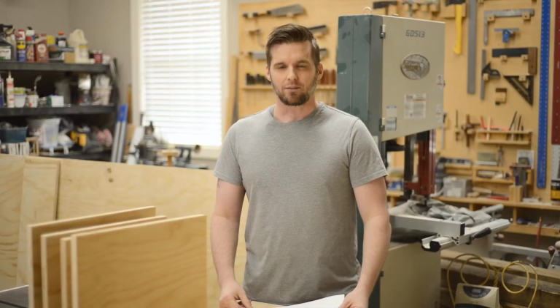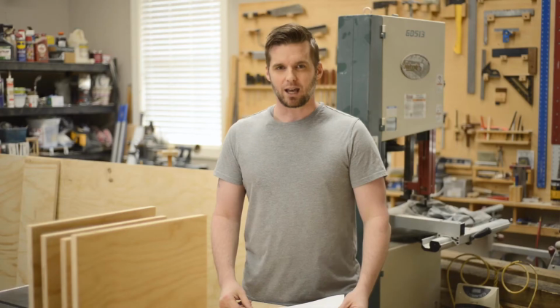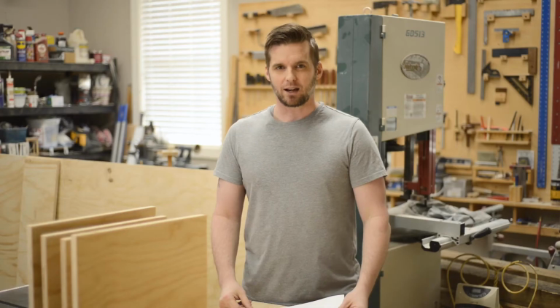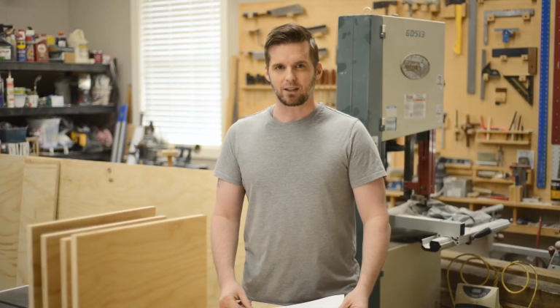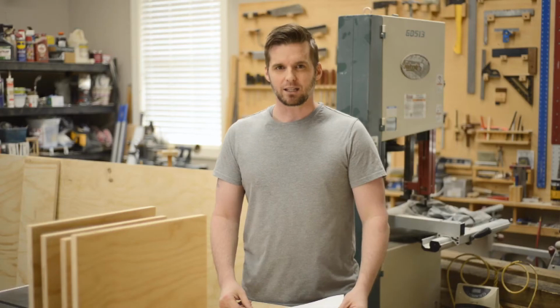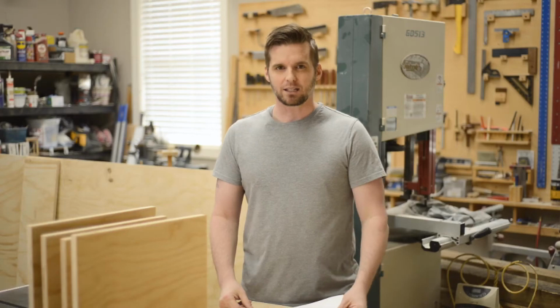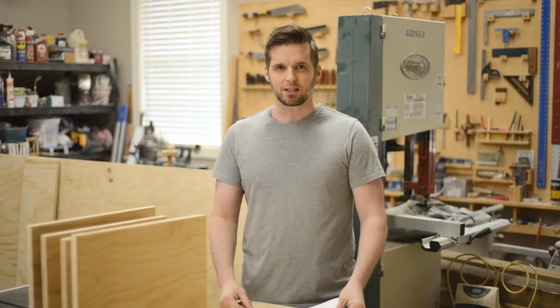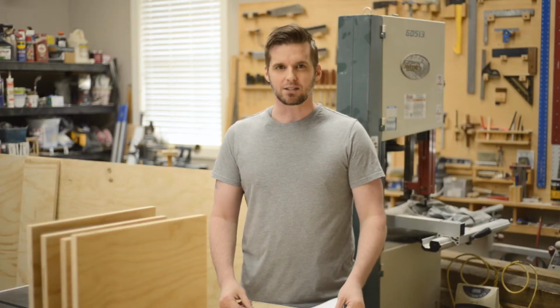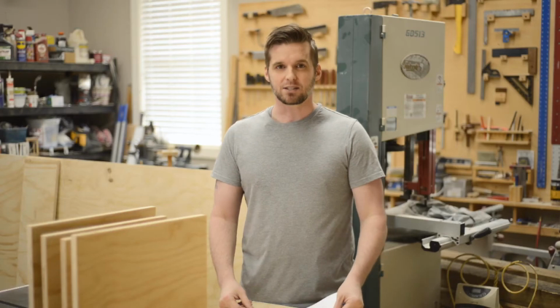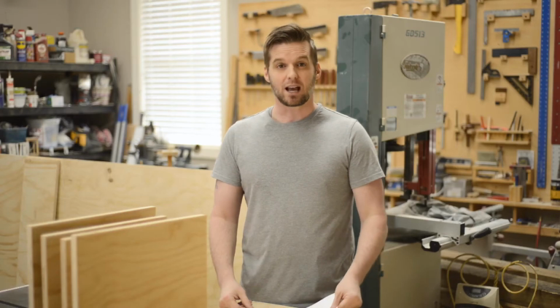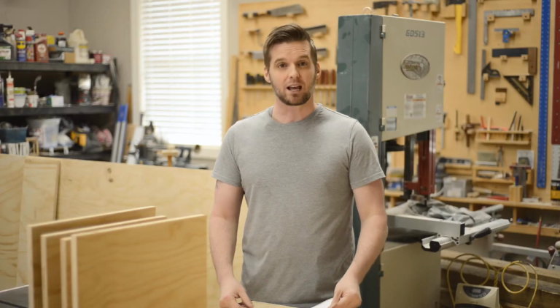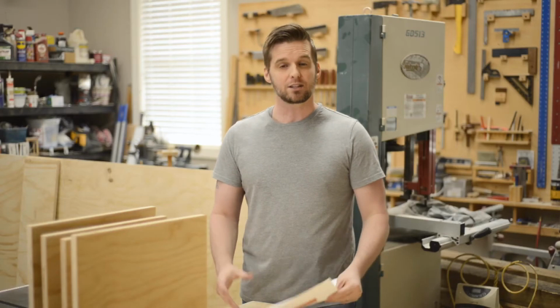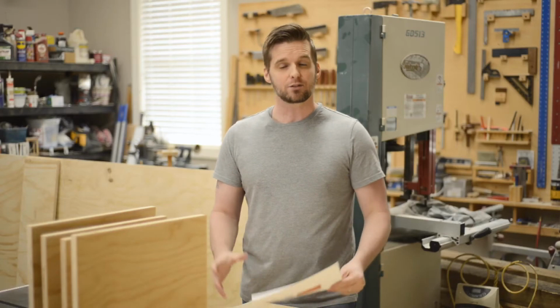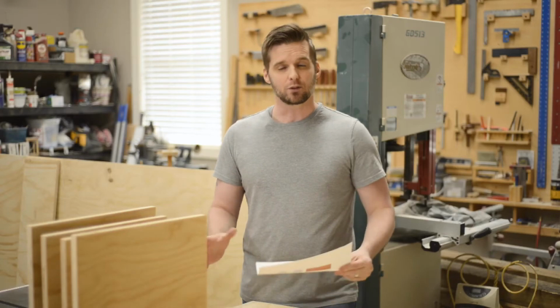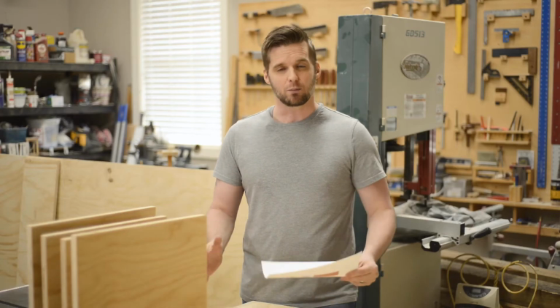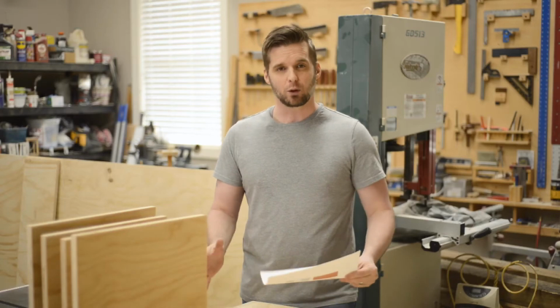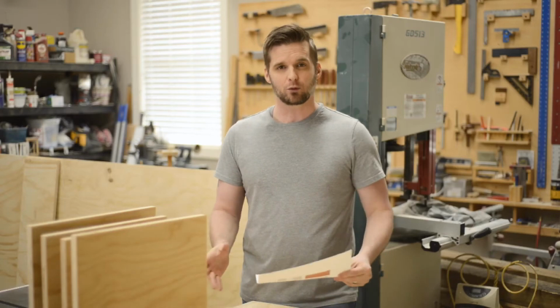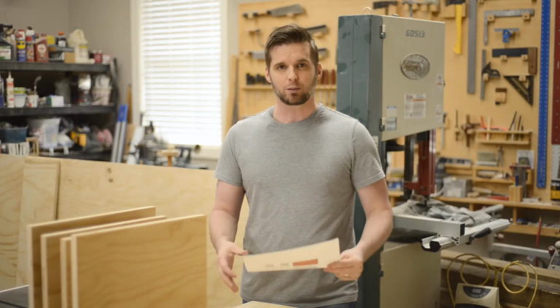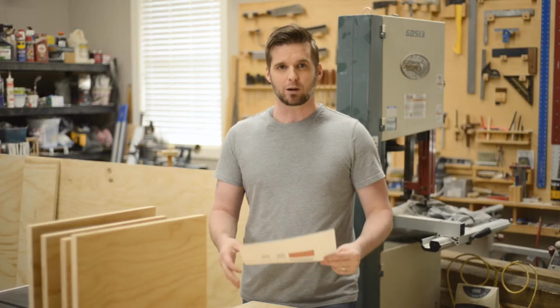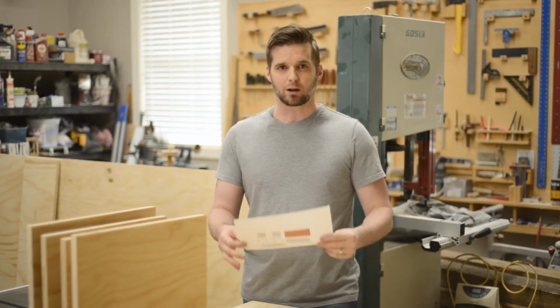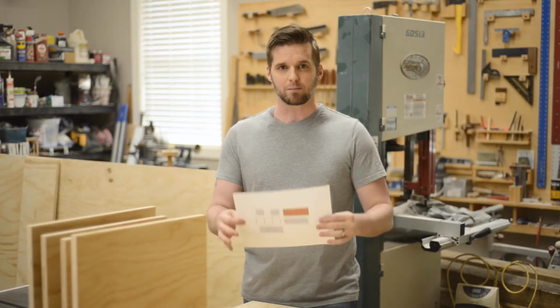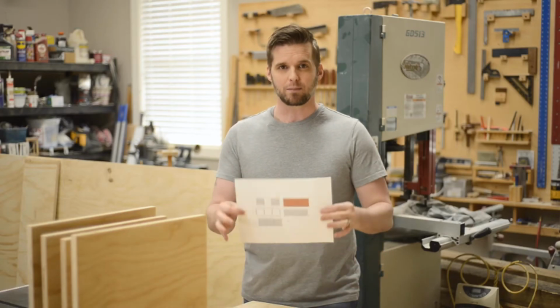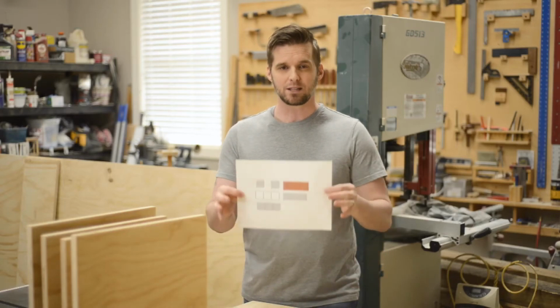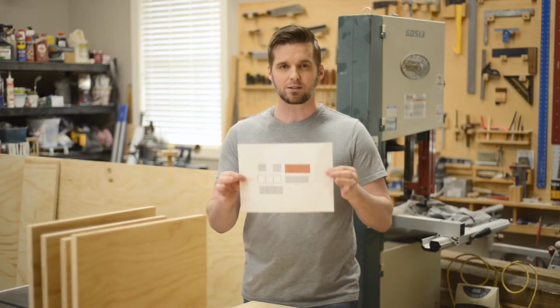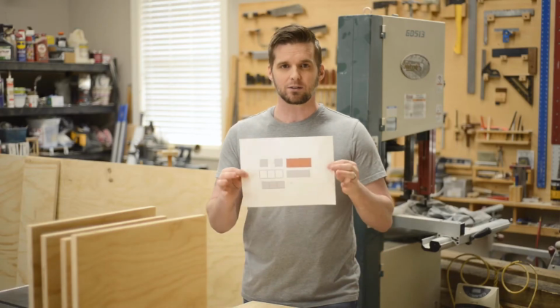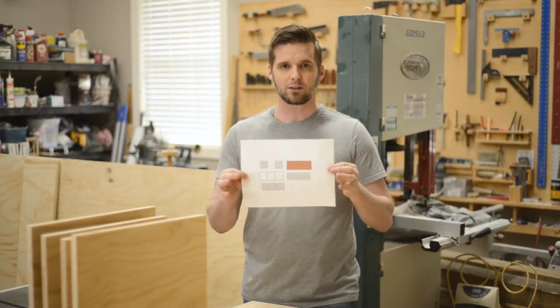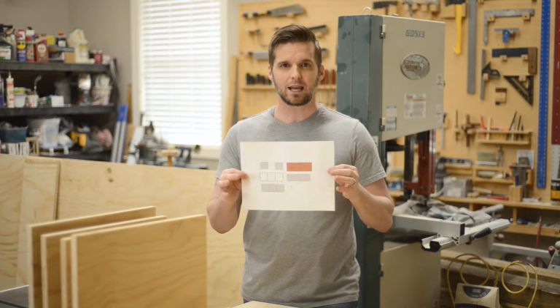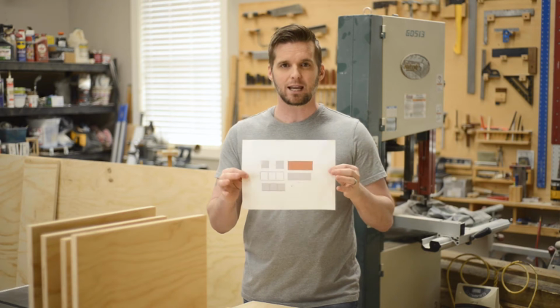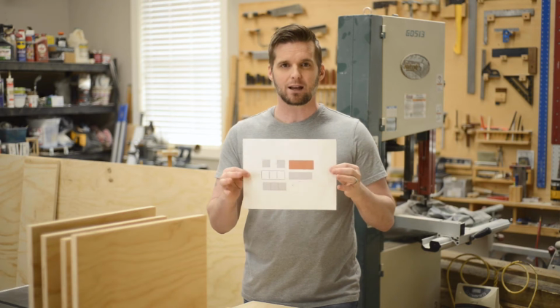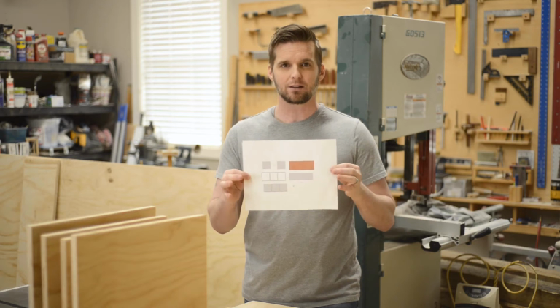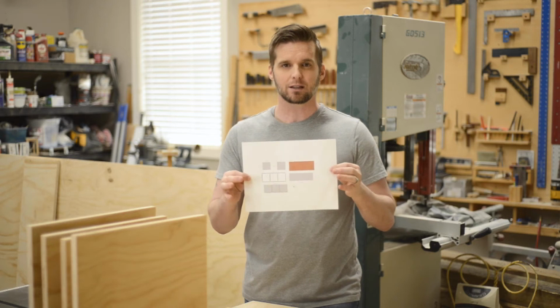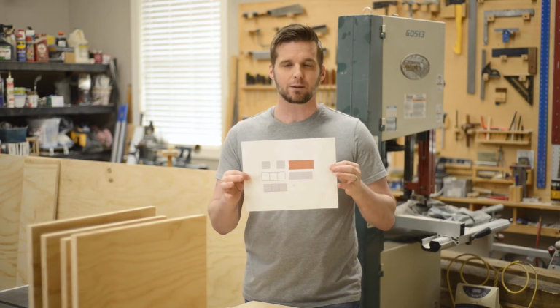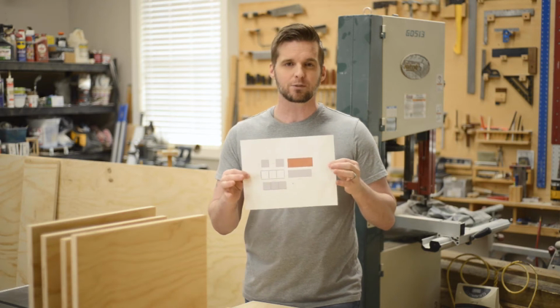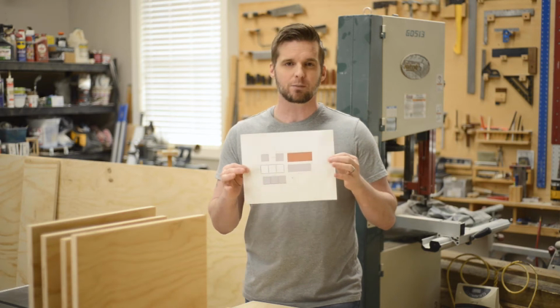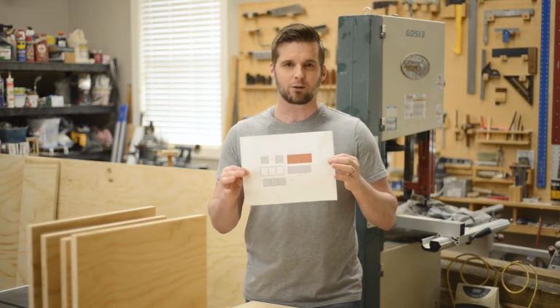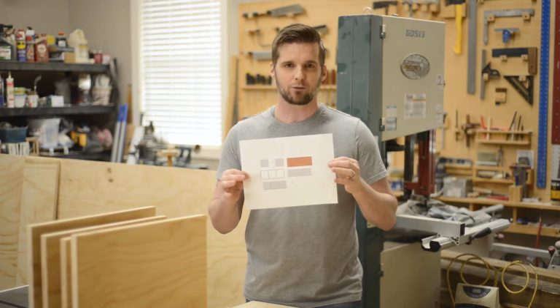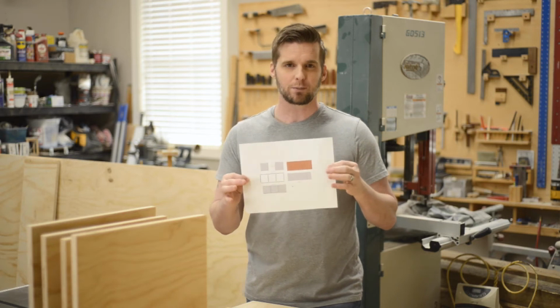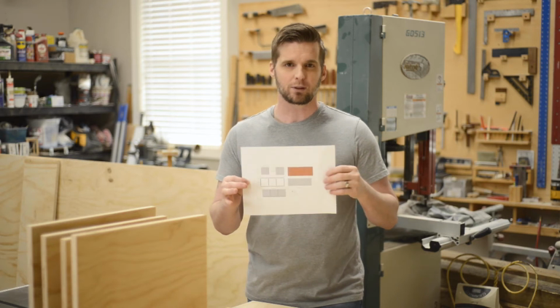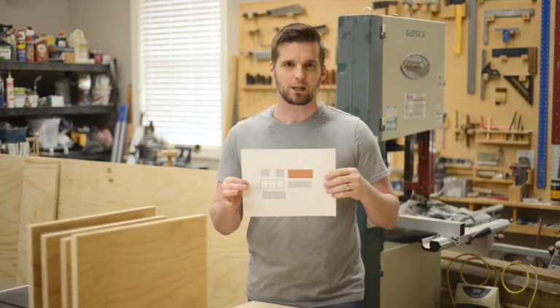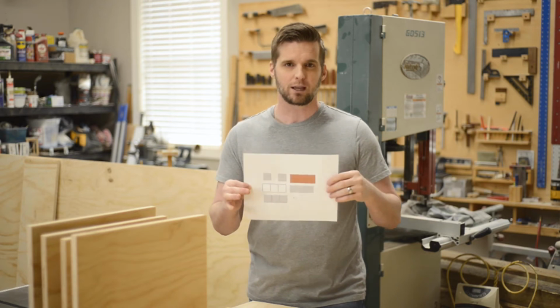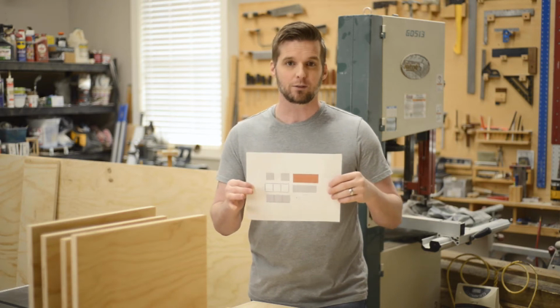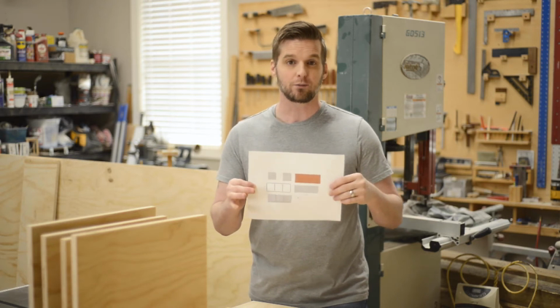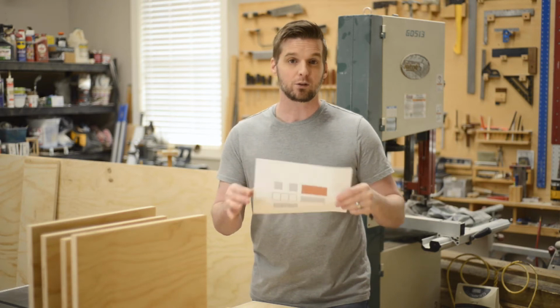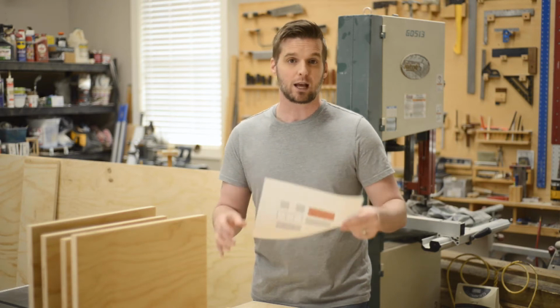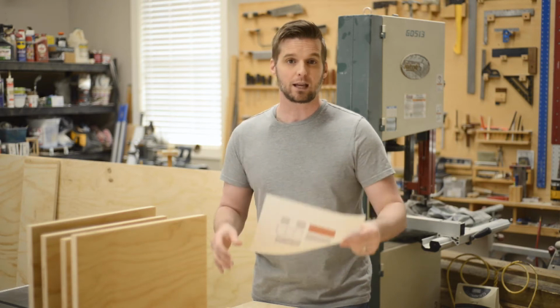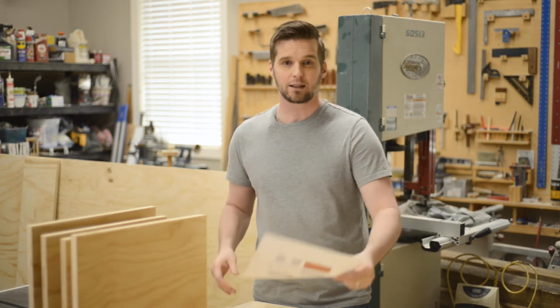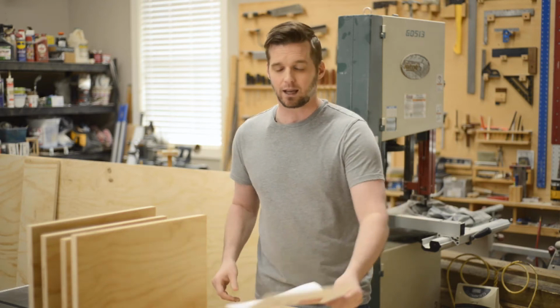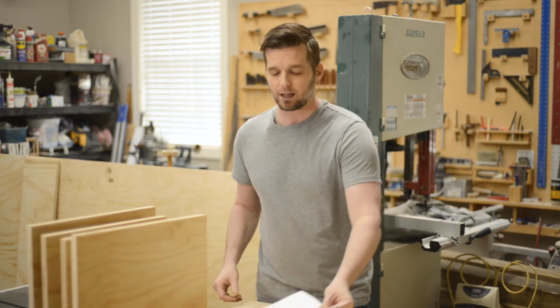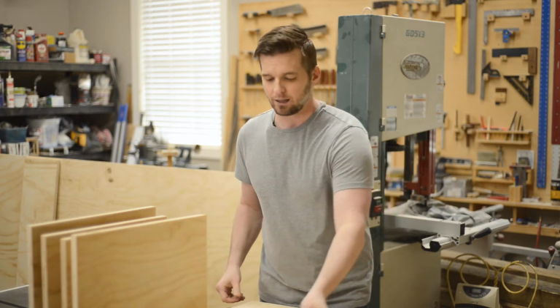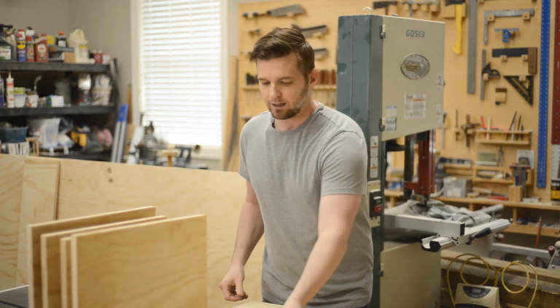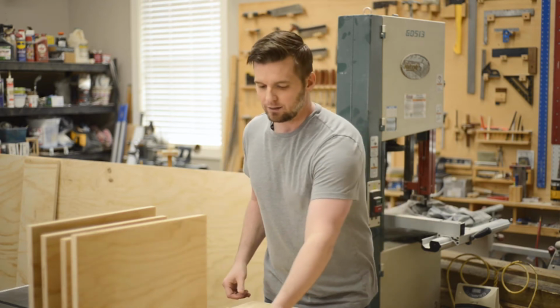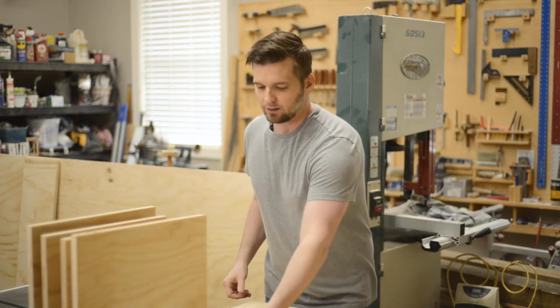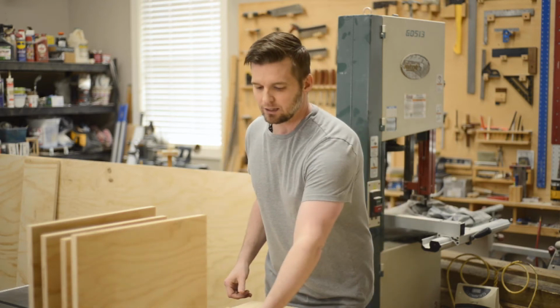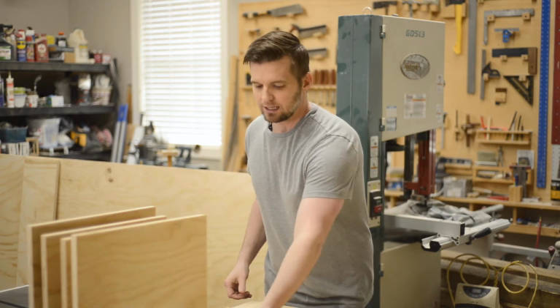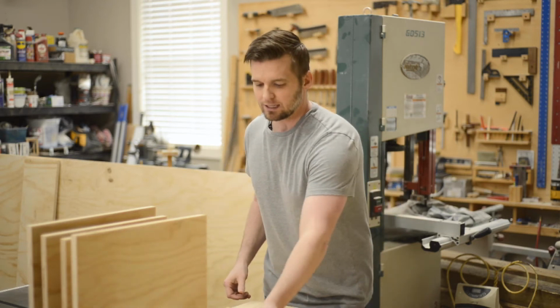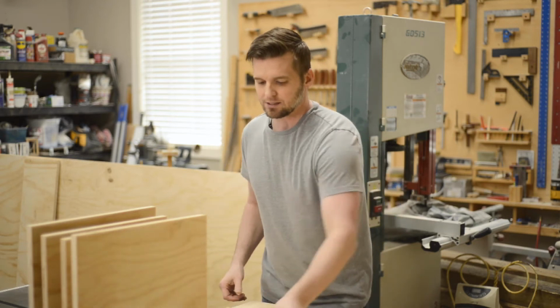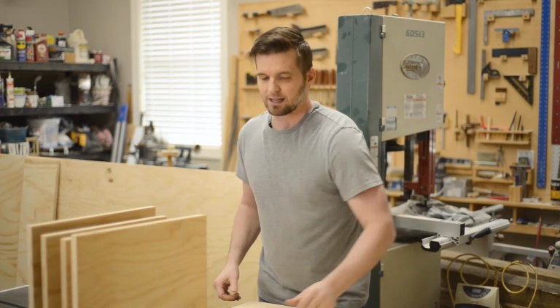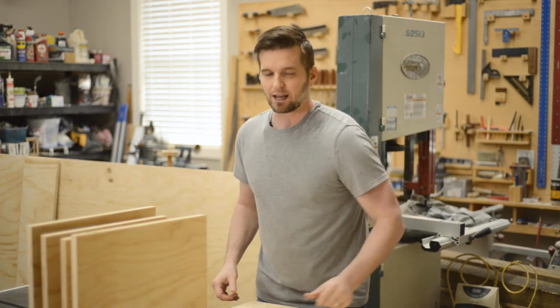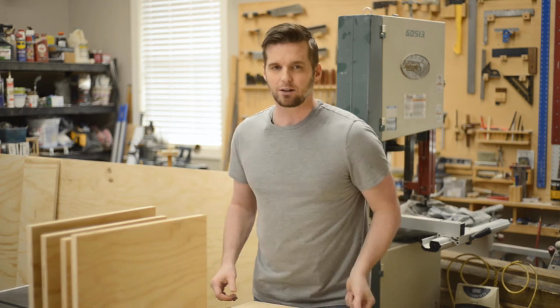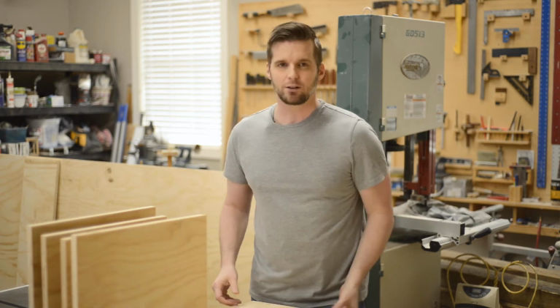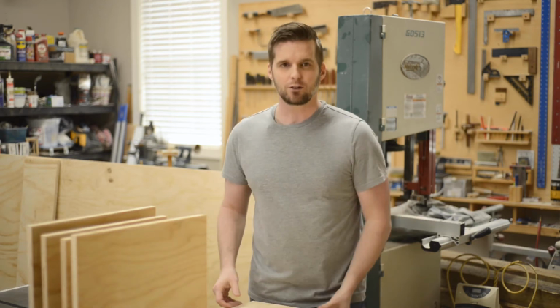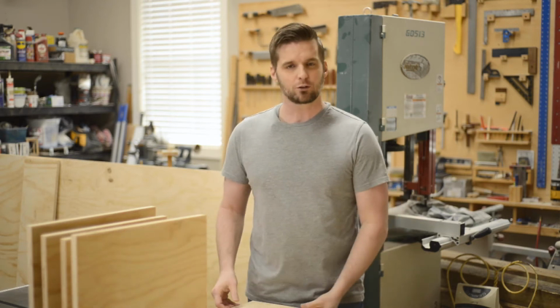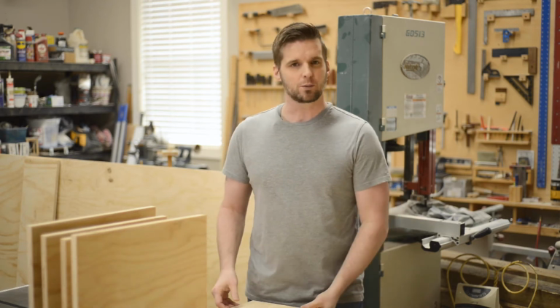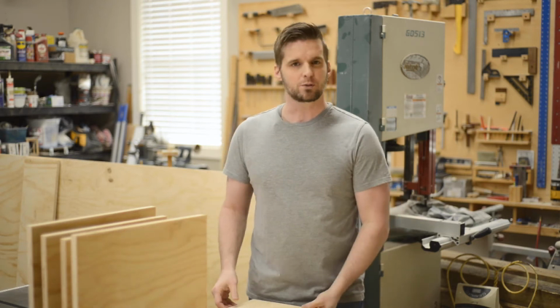I've got everything cut to size for the most part based on the layout that comes in my free plan. If you'd like that, the link is down in the description.